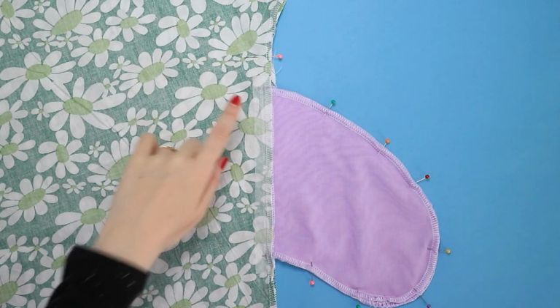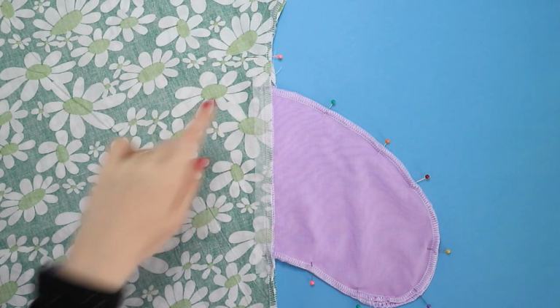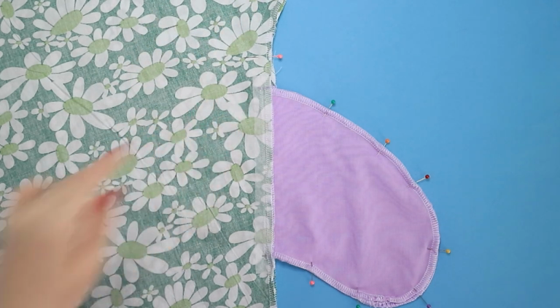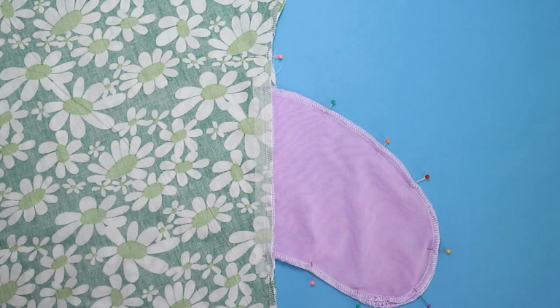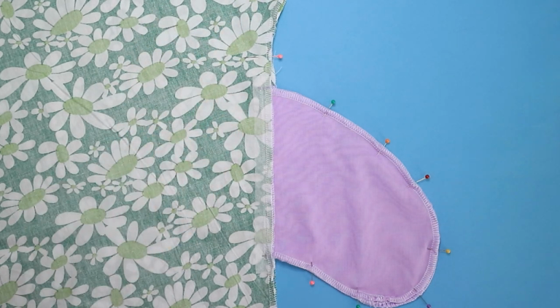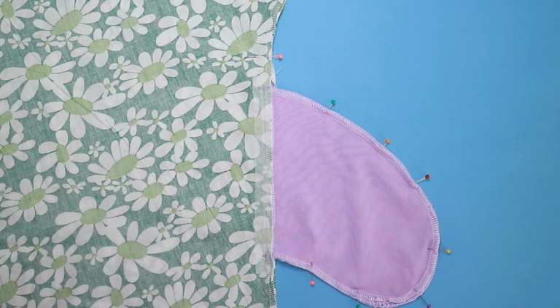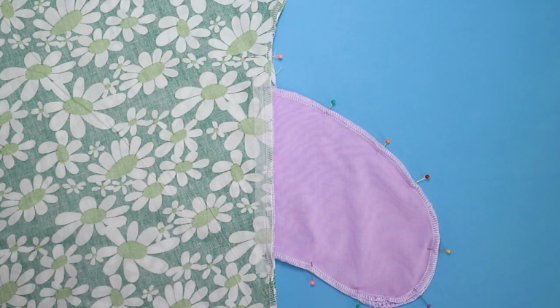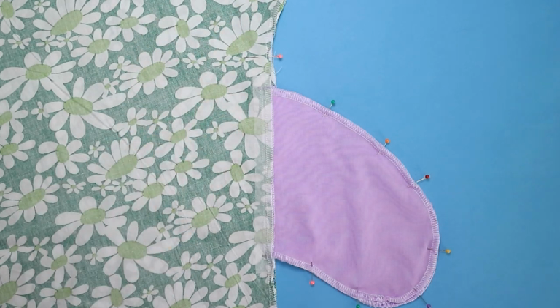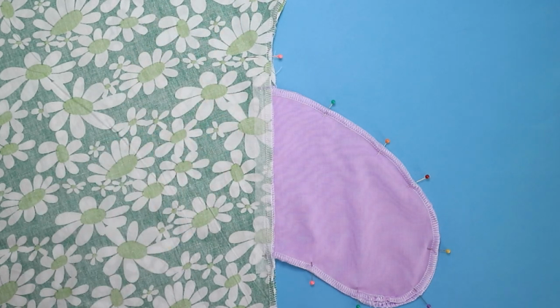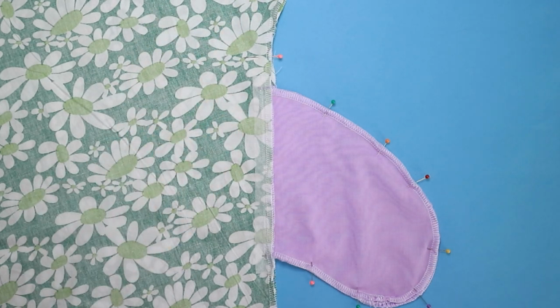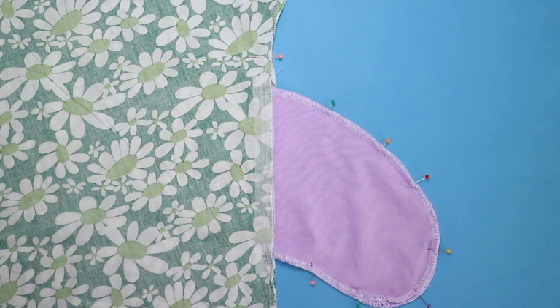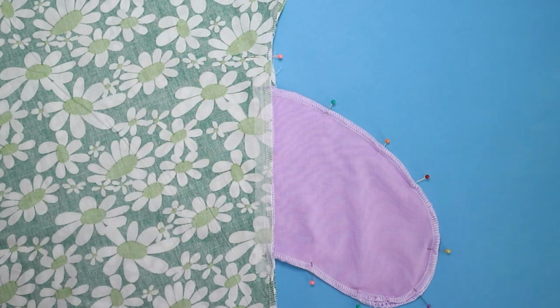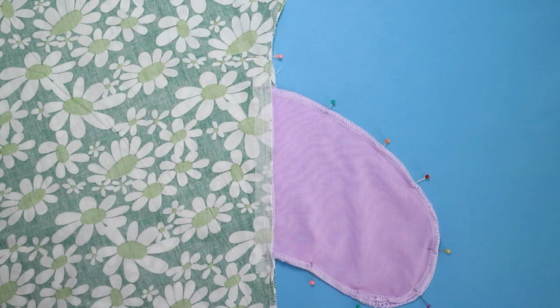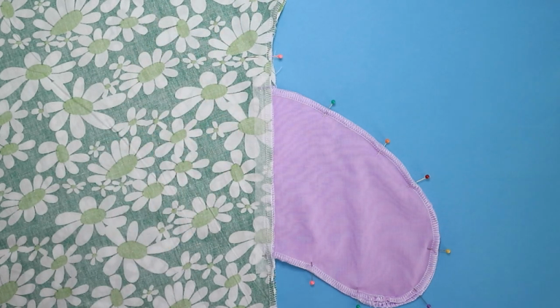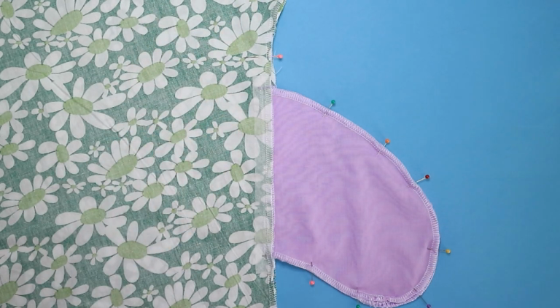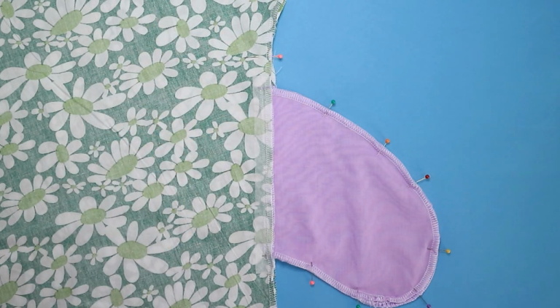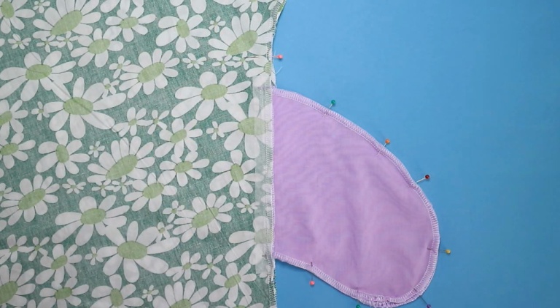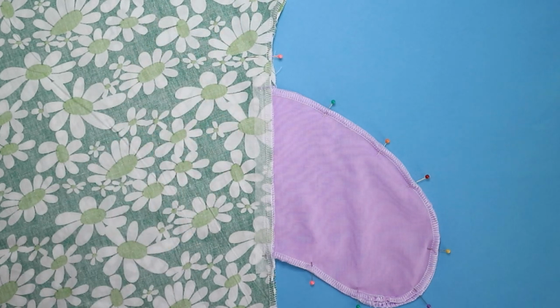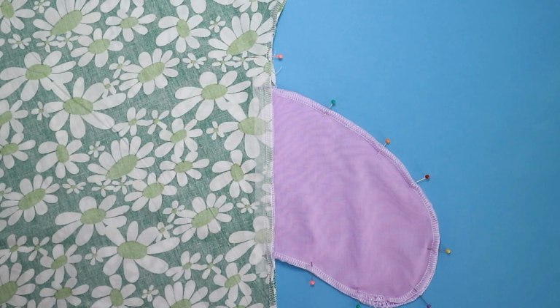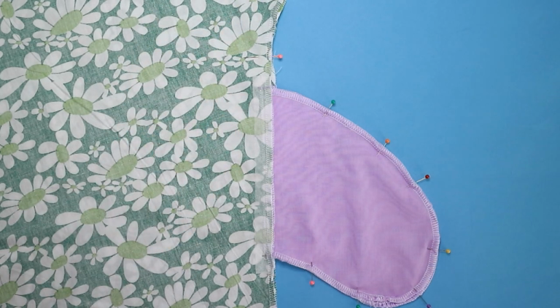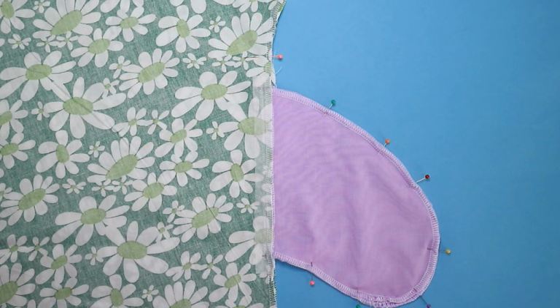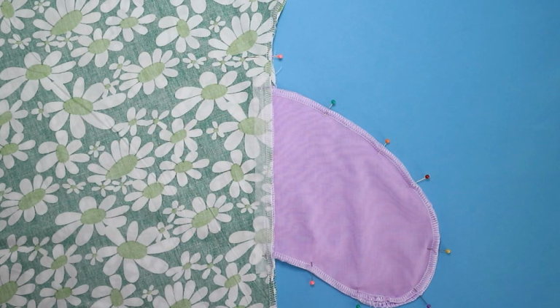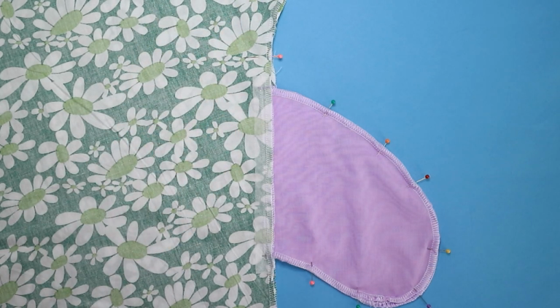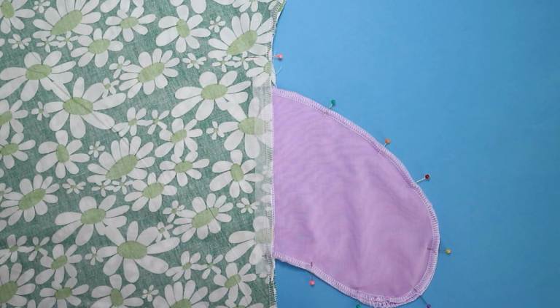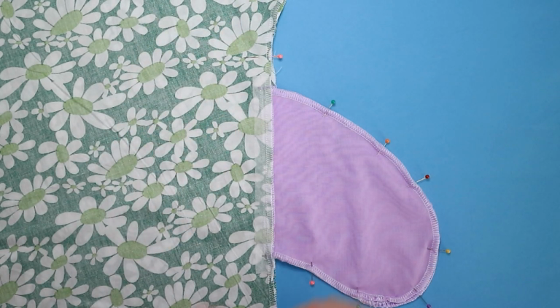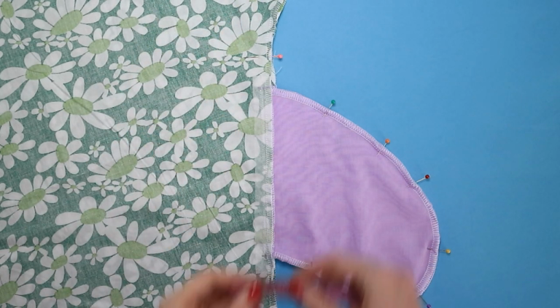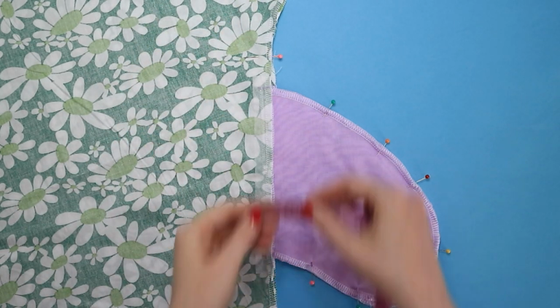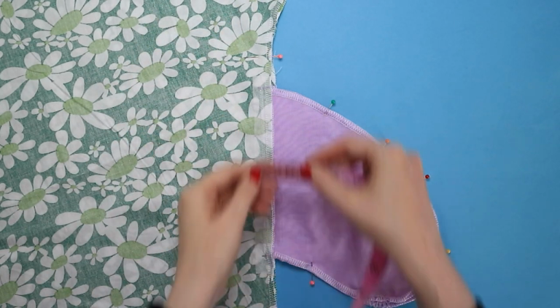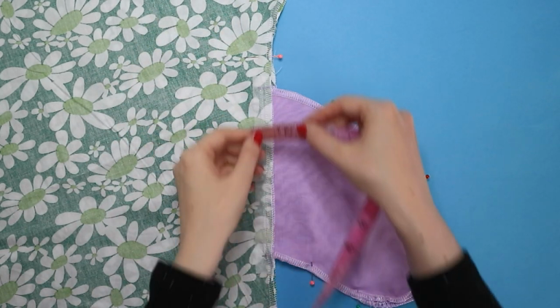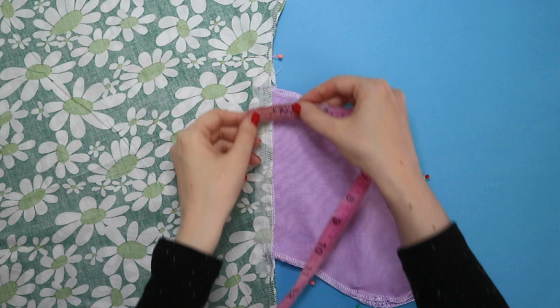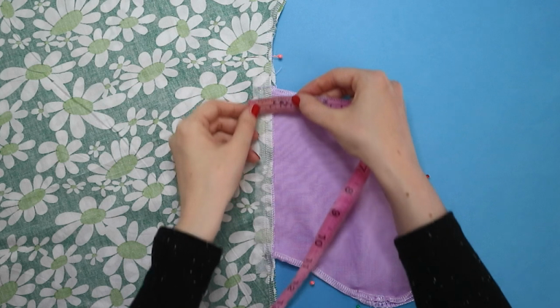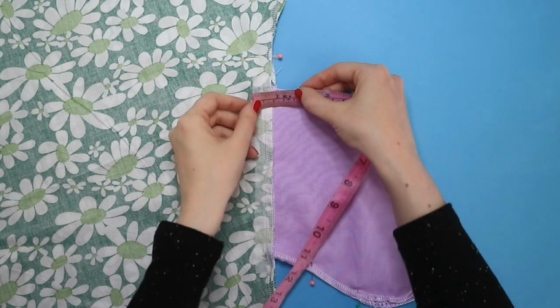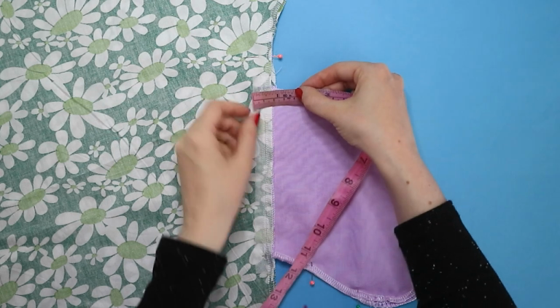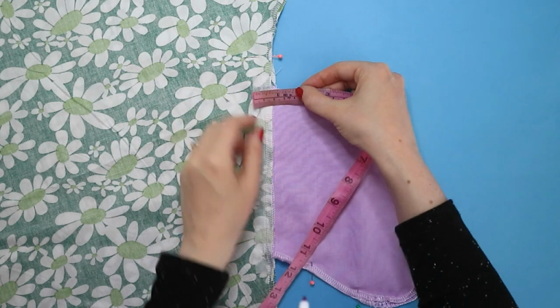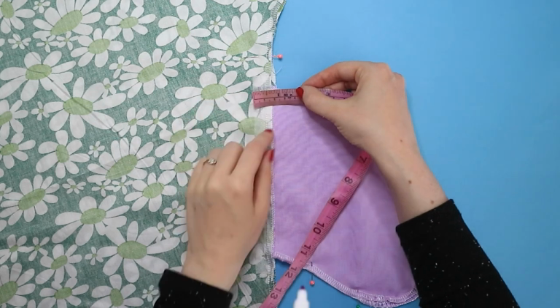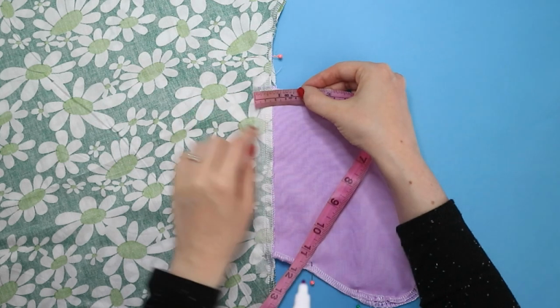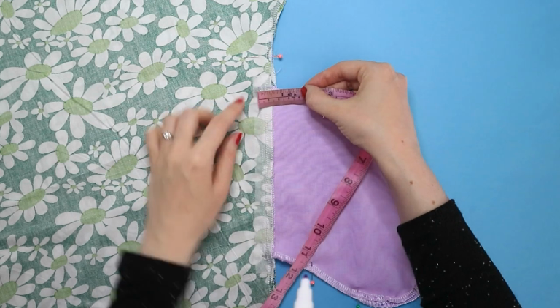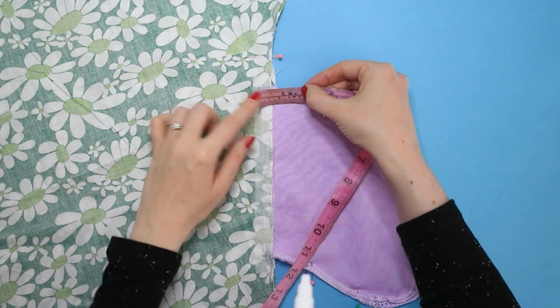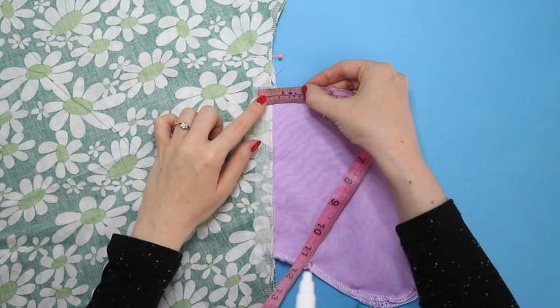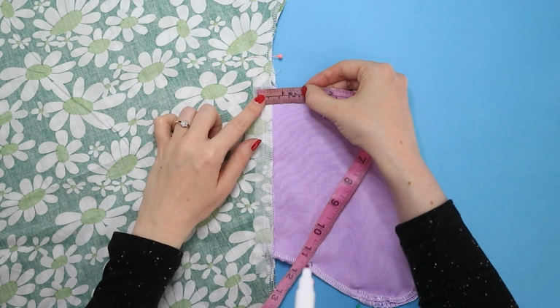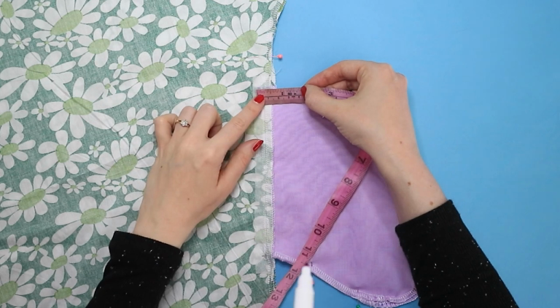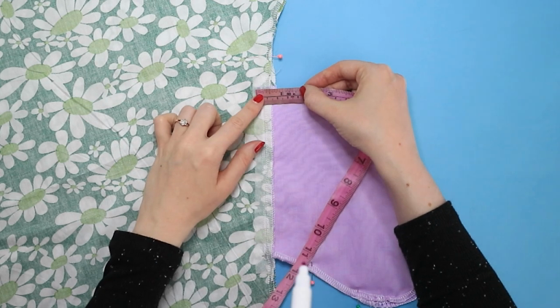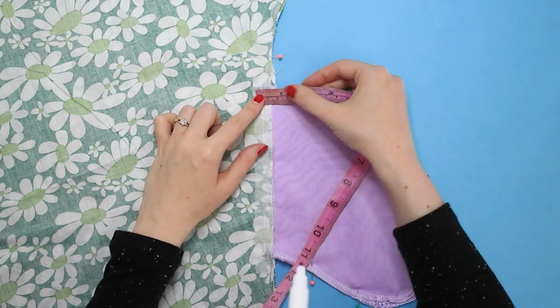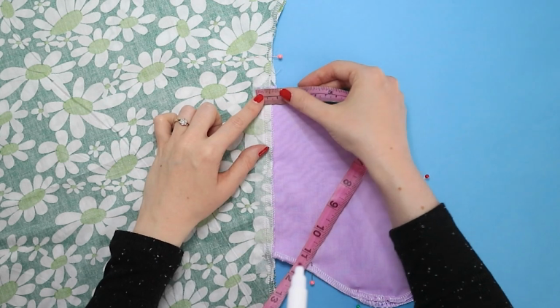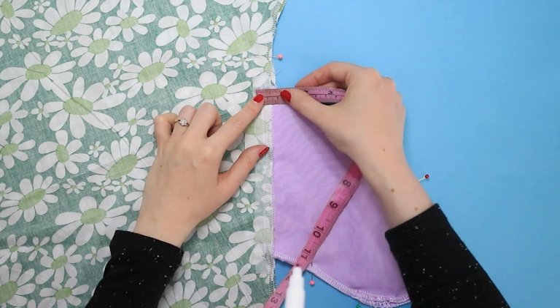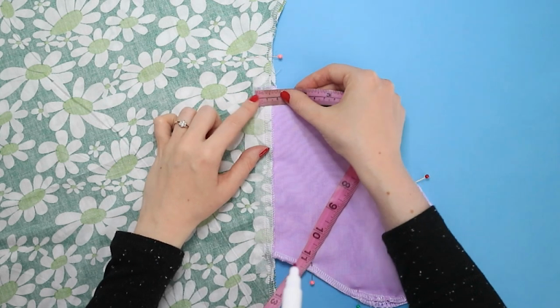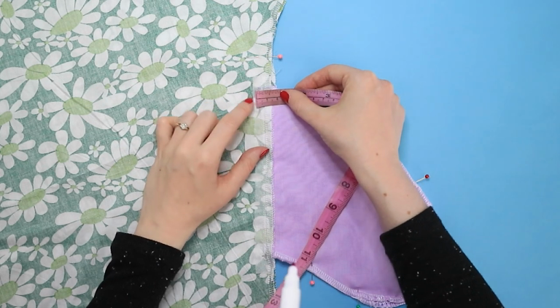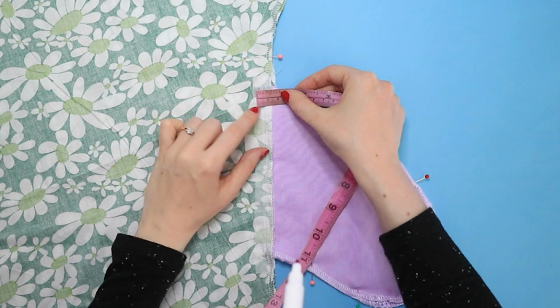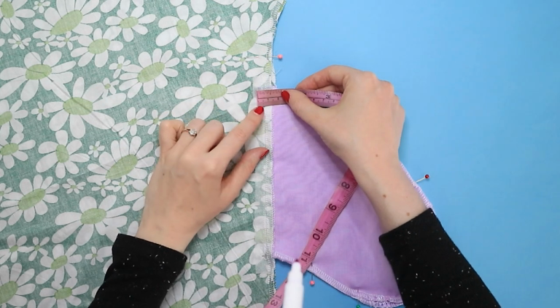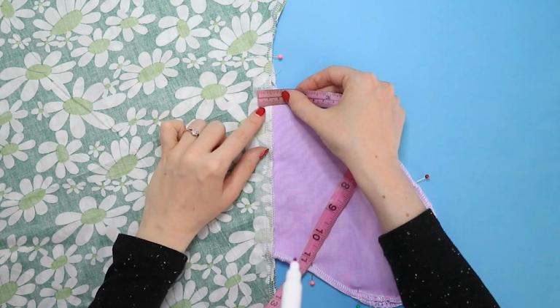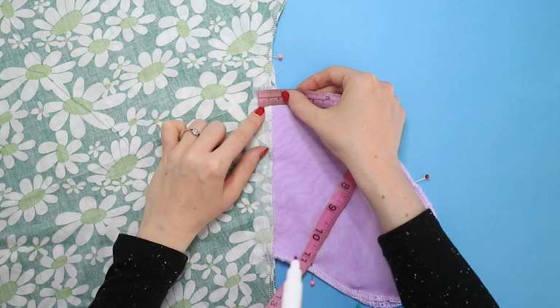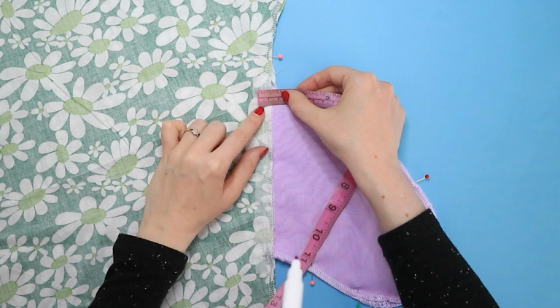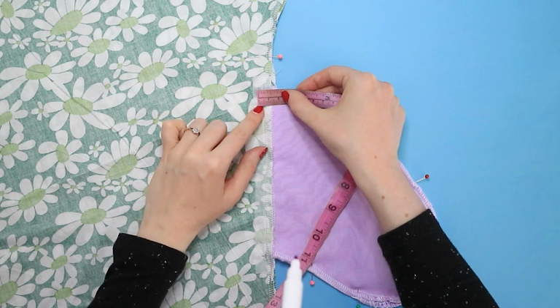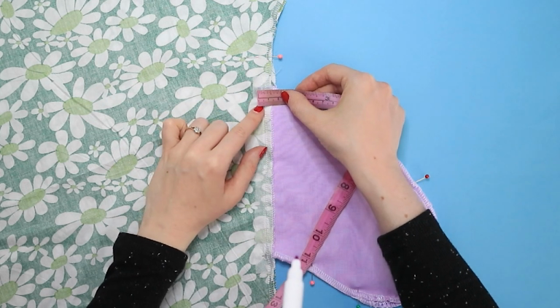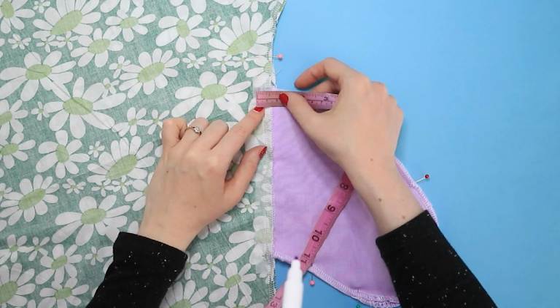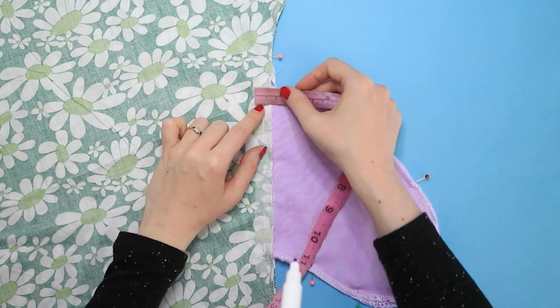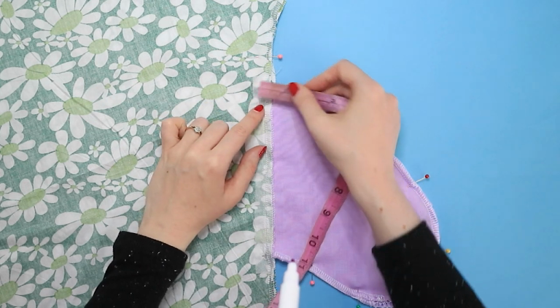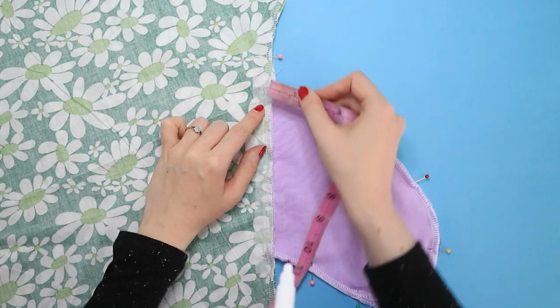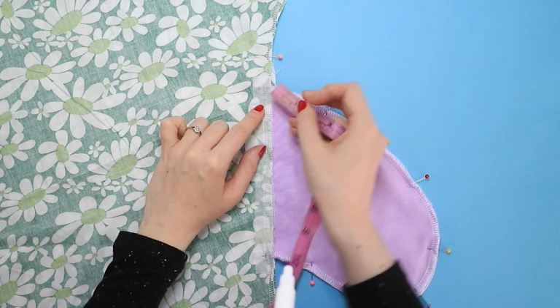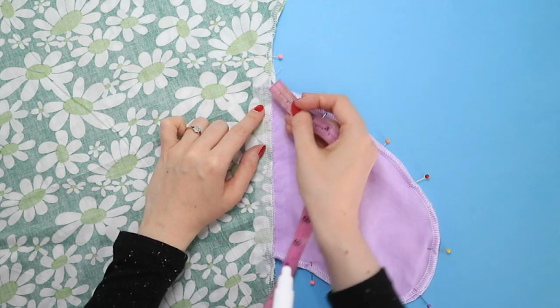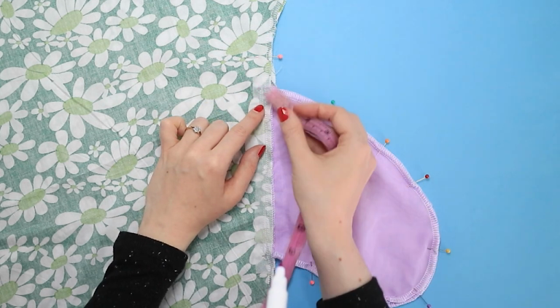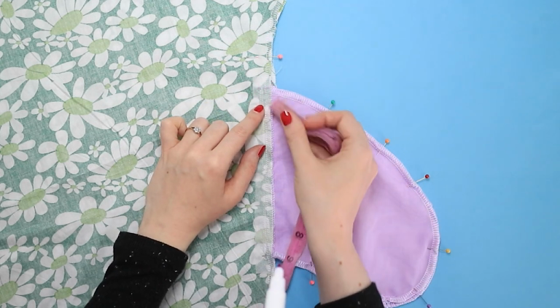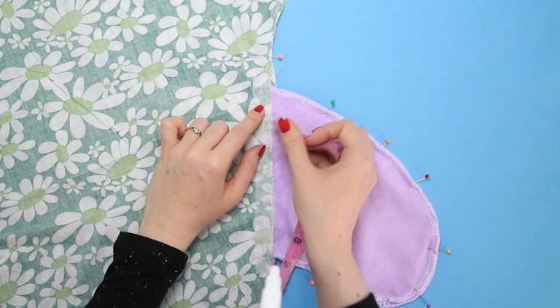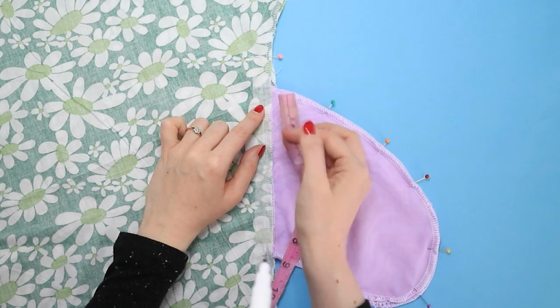Mark pivot points on the wrong side of the skirt or leg 15 millimetres in from the raw edge of the side seams and pockets.